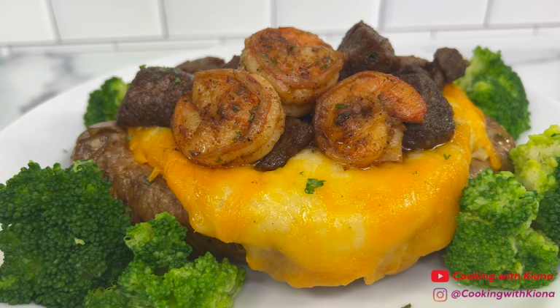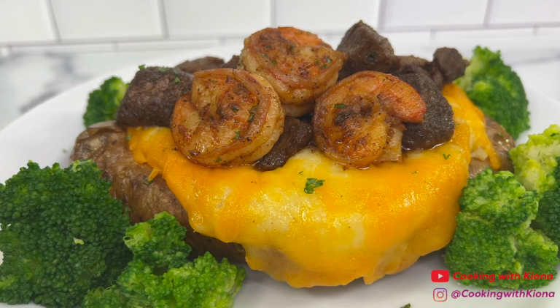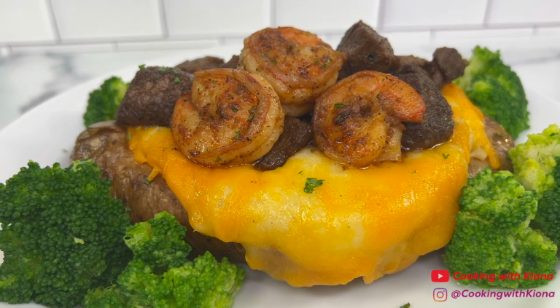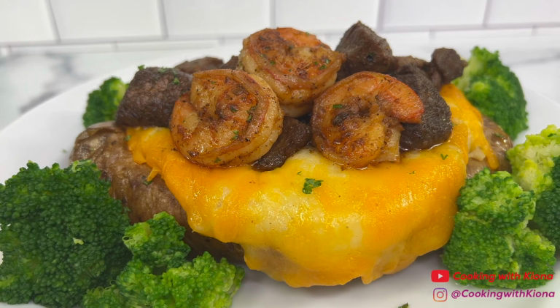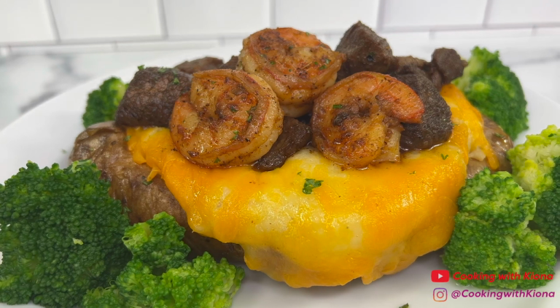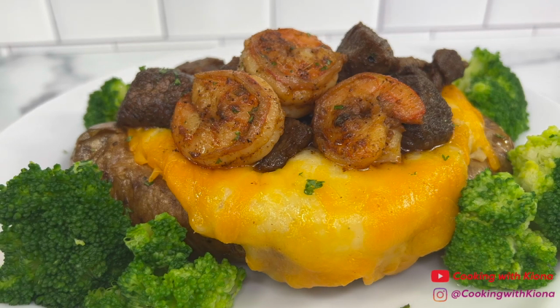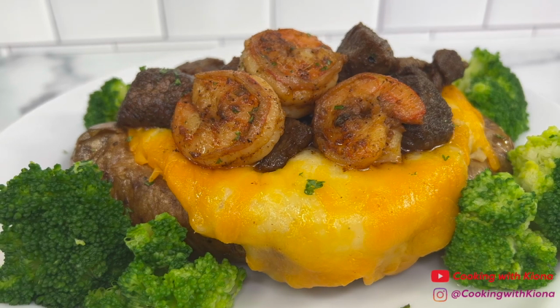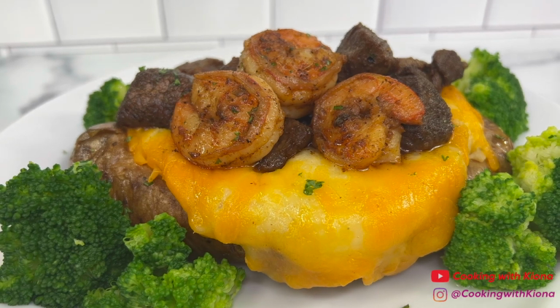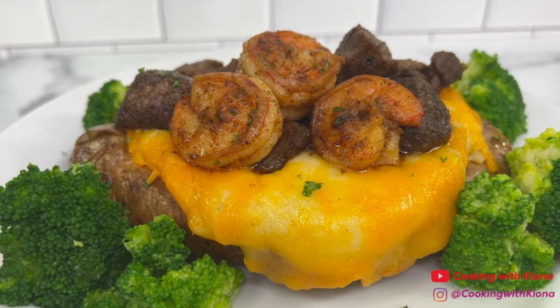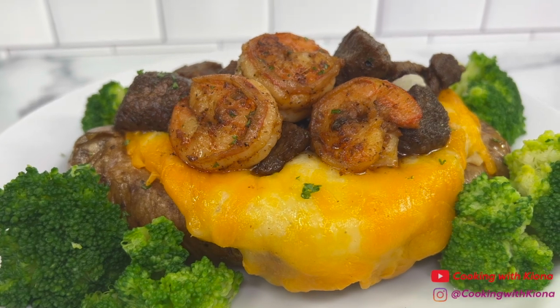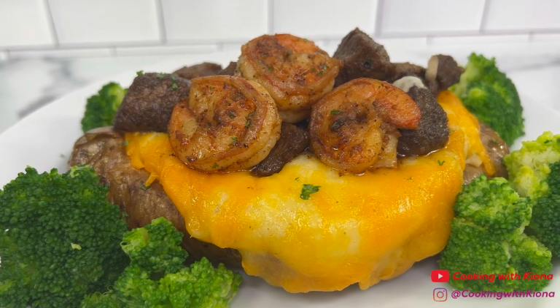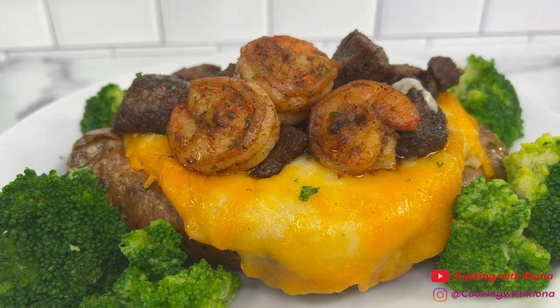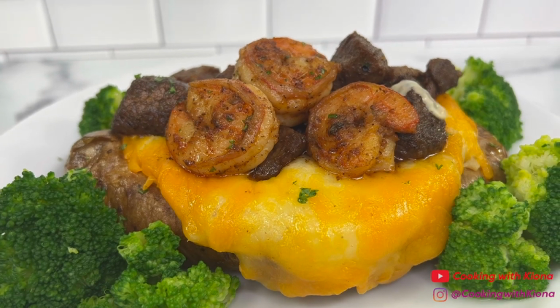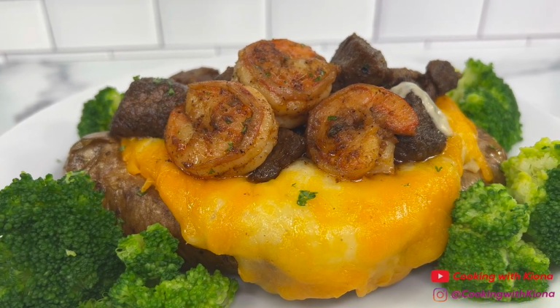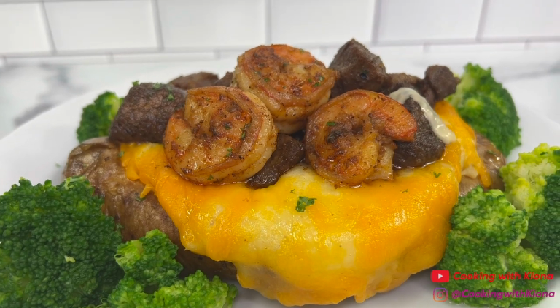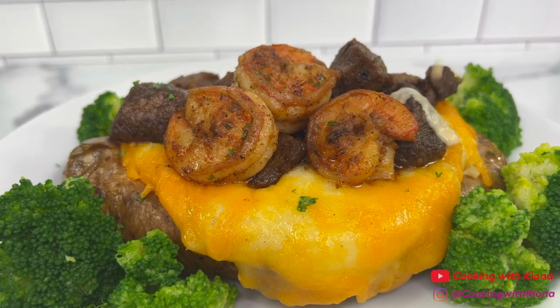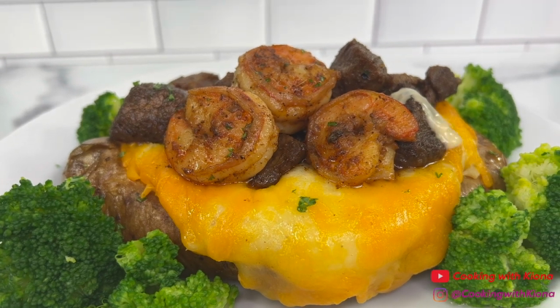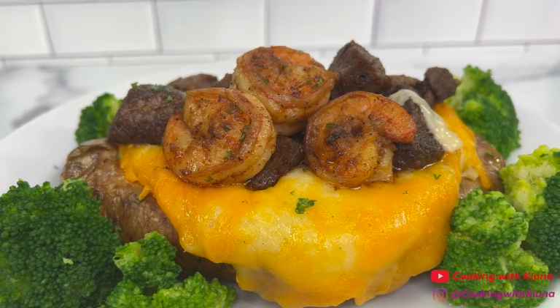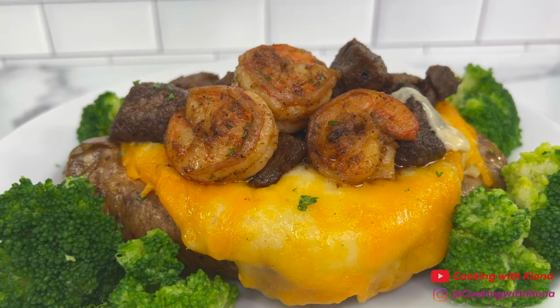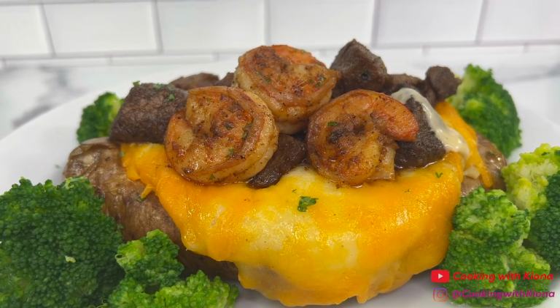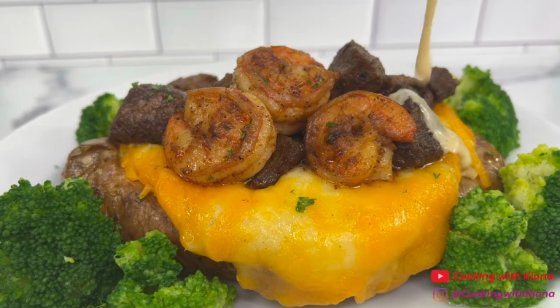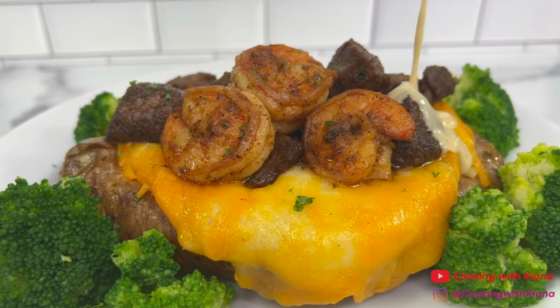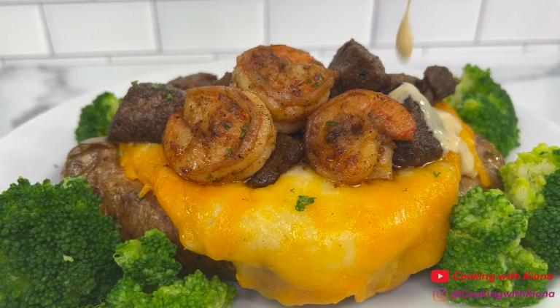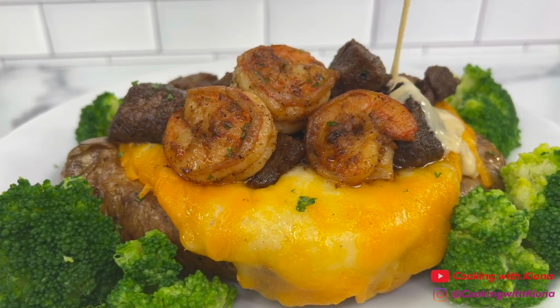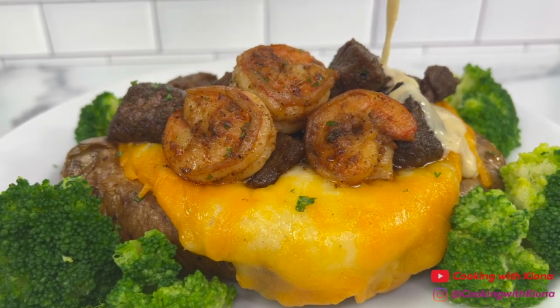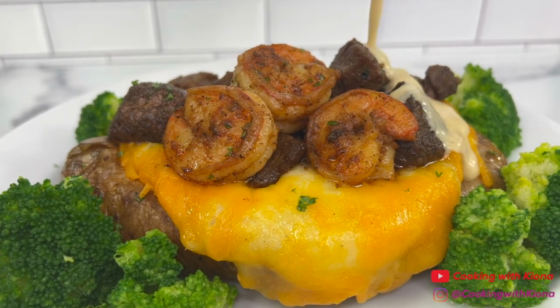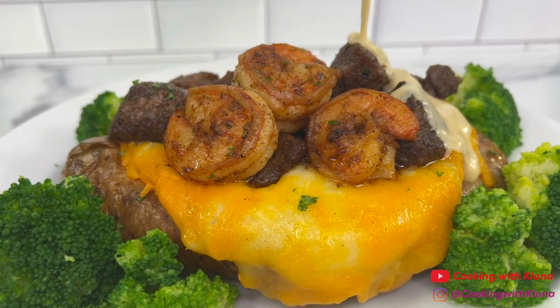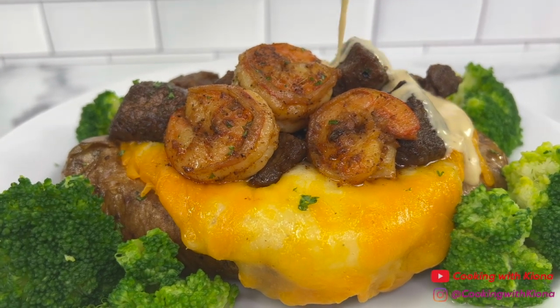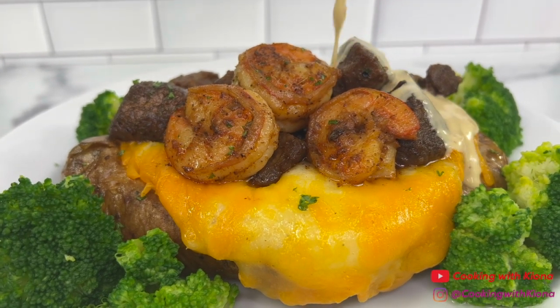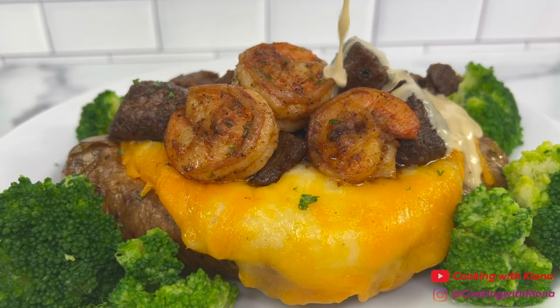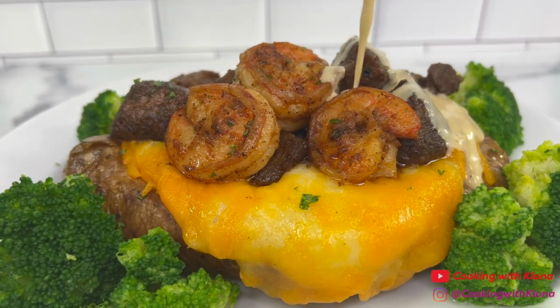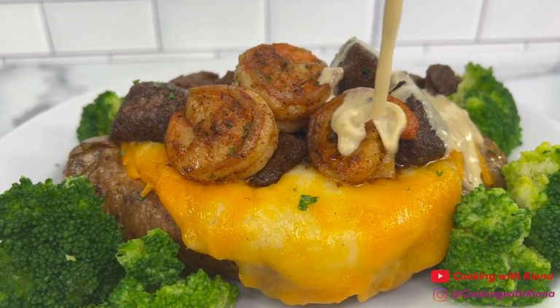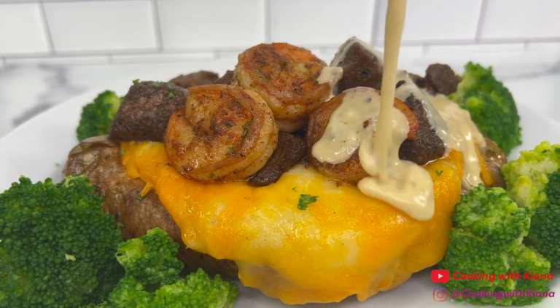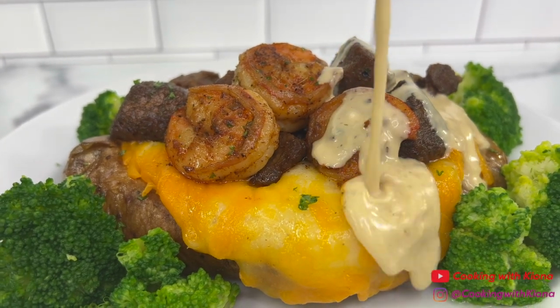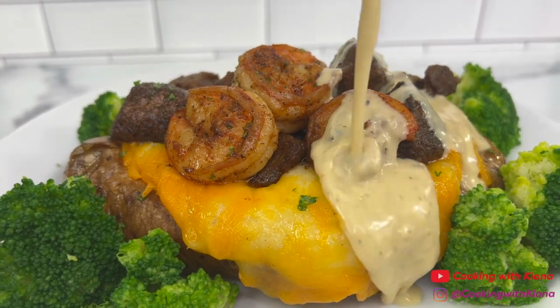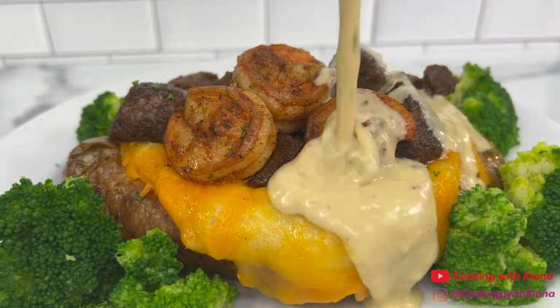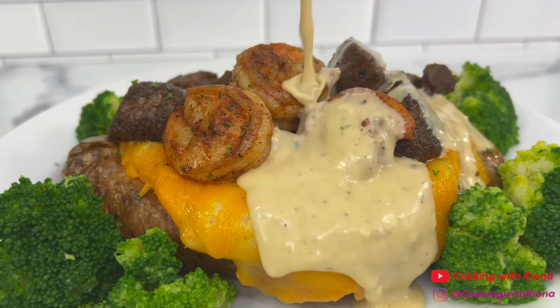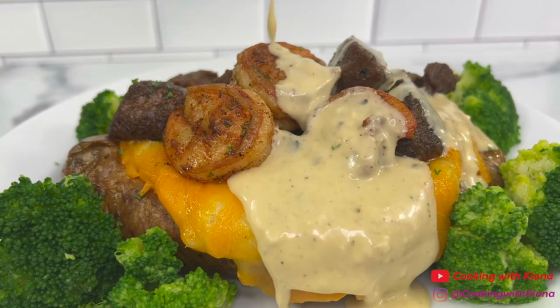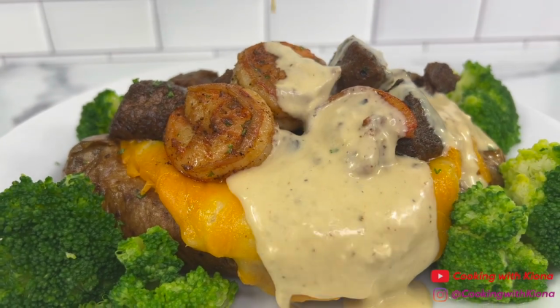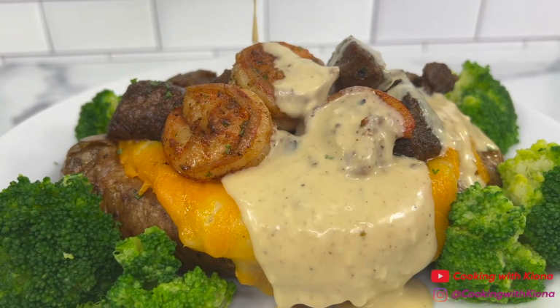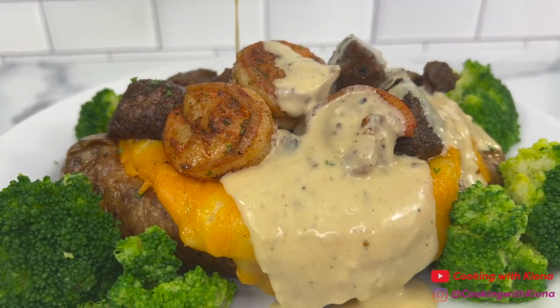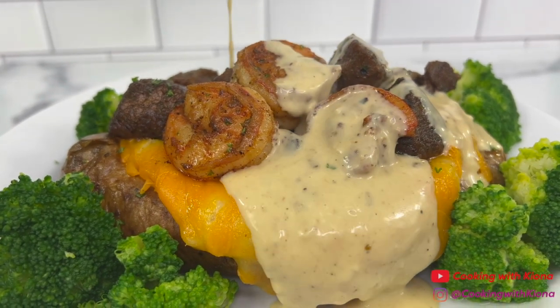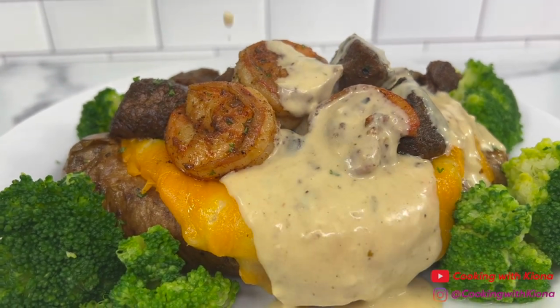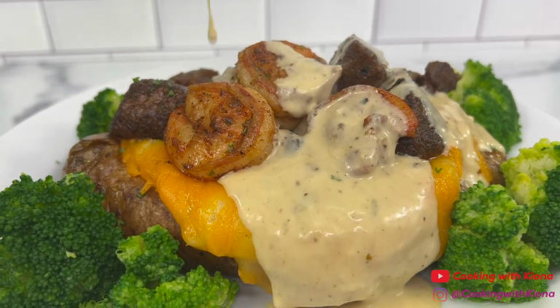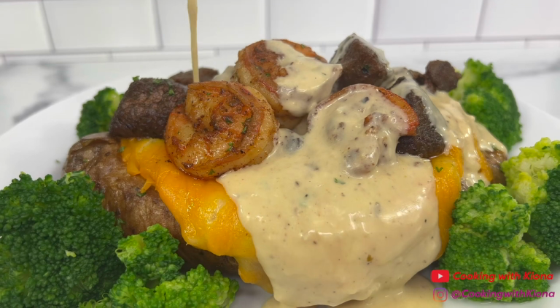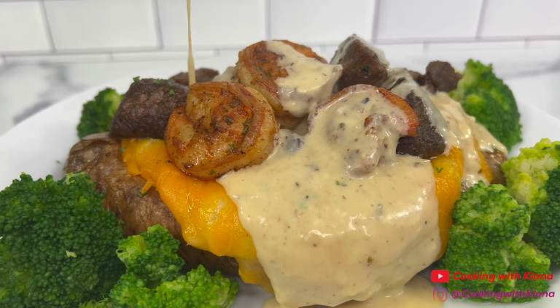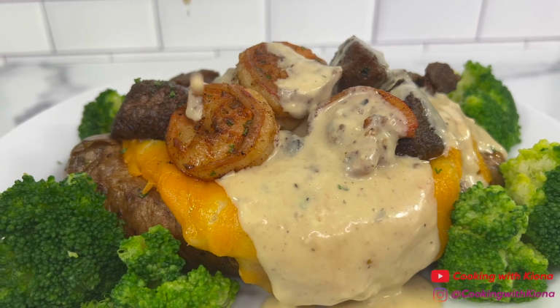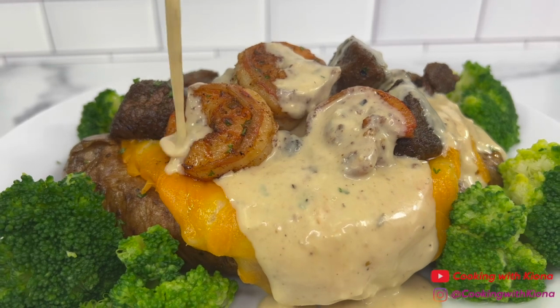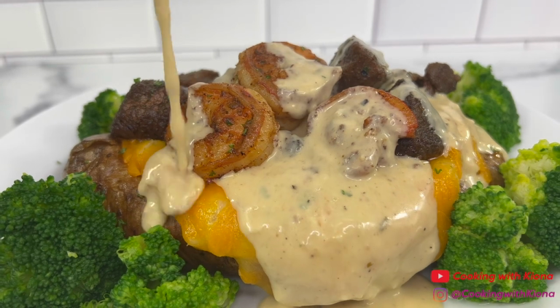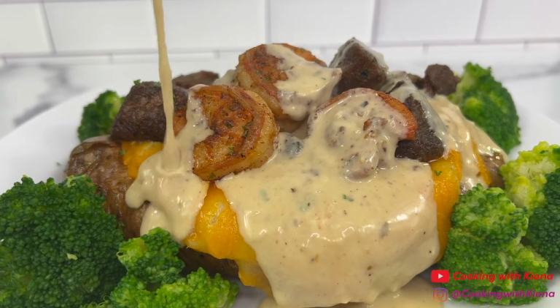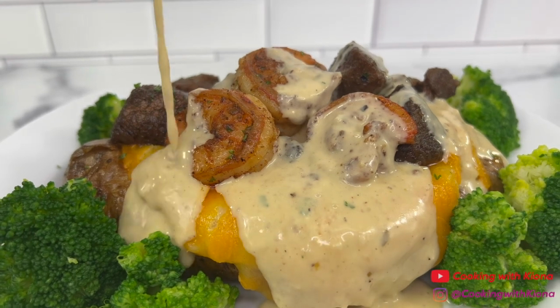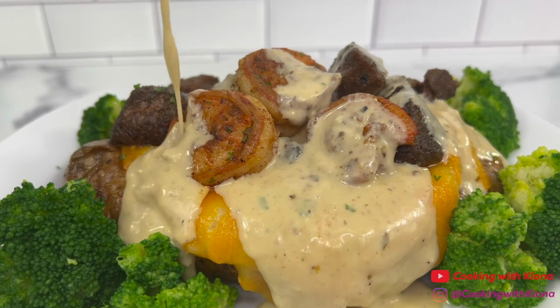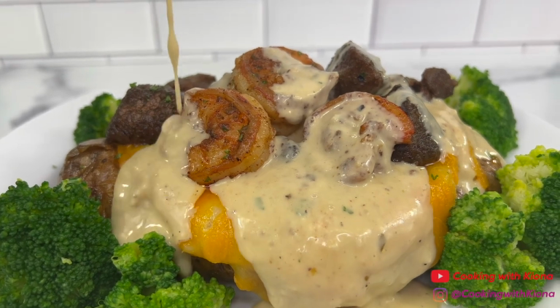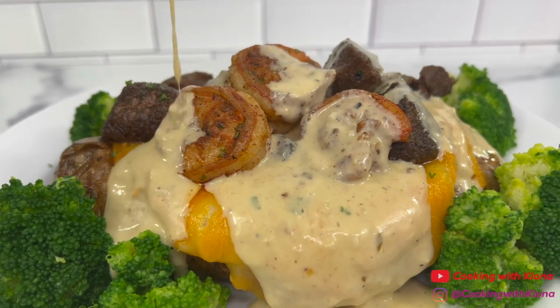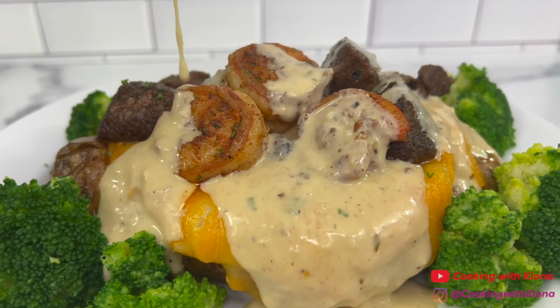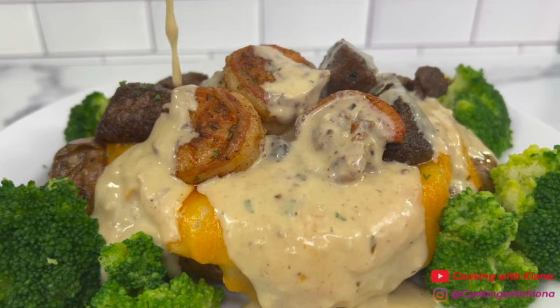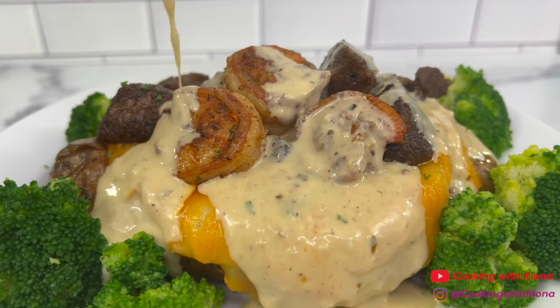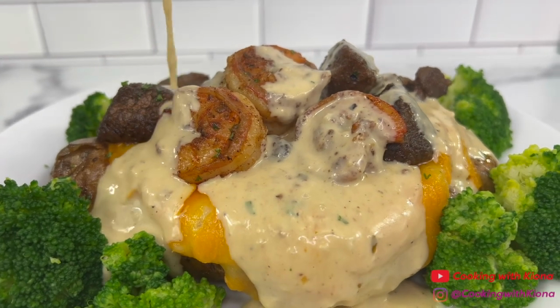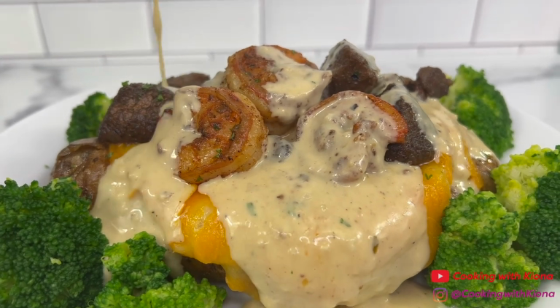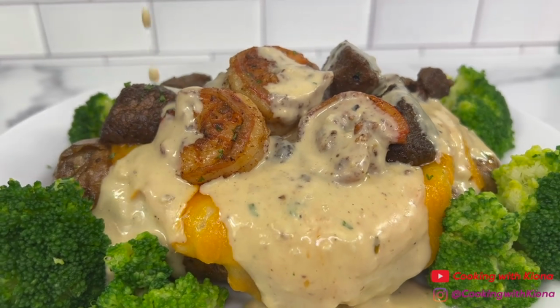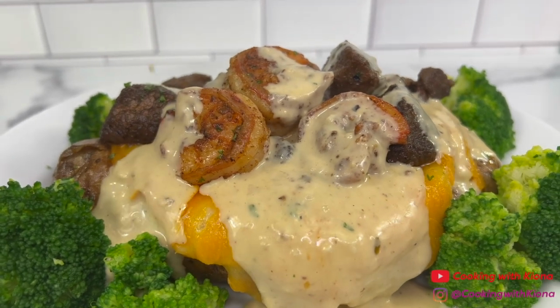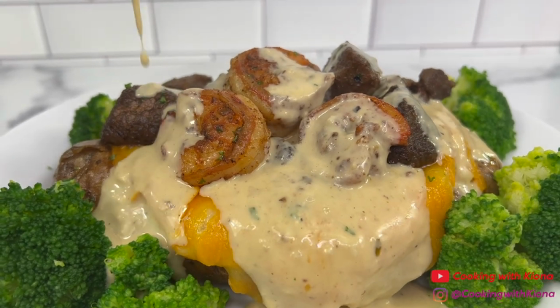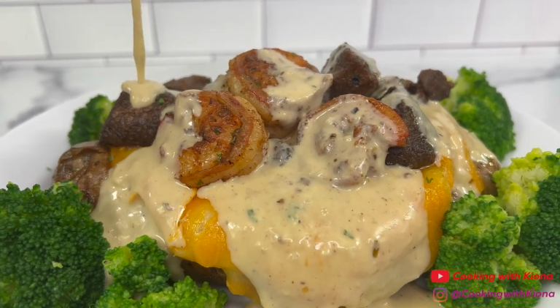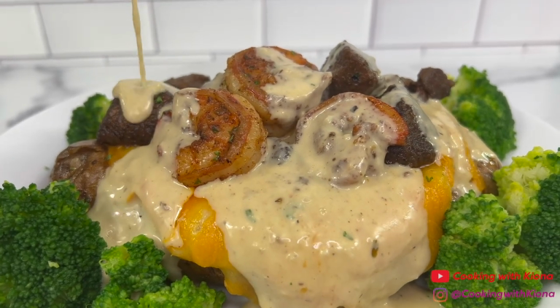Hey everyone! Today I'm going to show you how to make this loaded surf and turf baked potato with a creamy garlic sauce. So let's get started with the video.